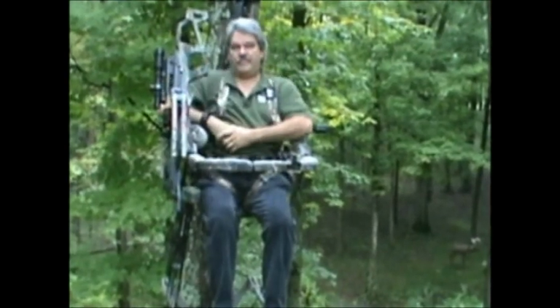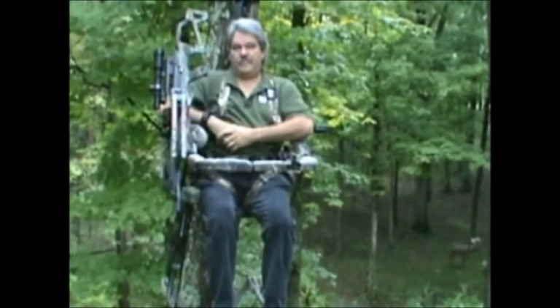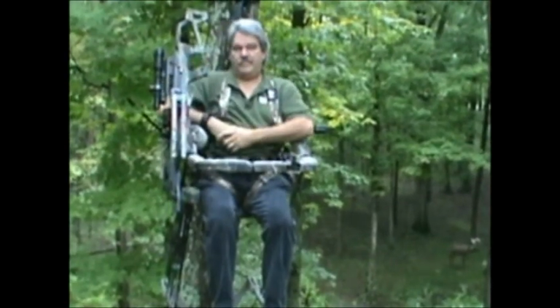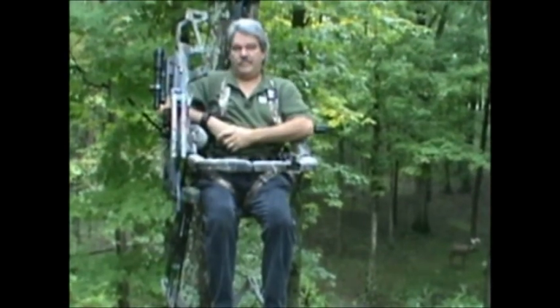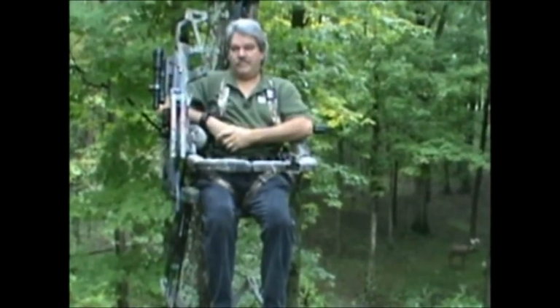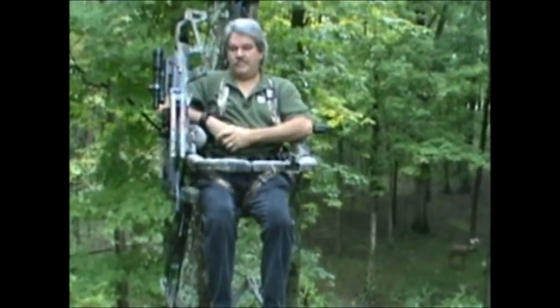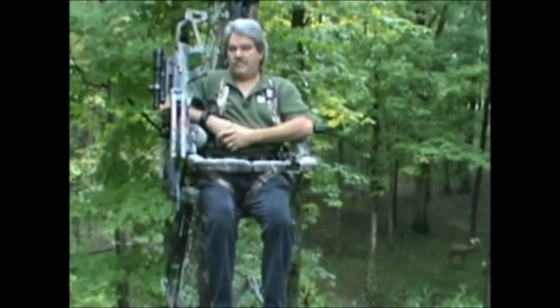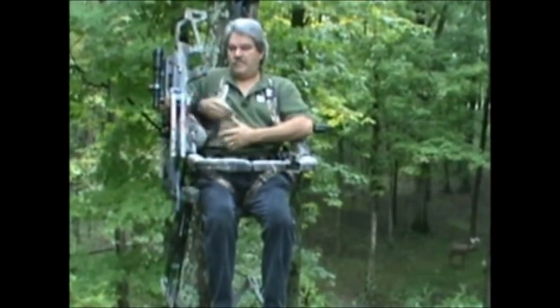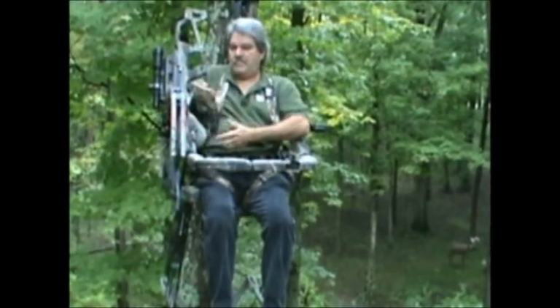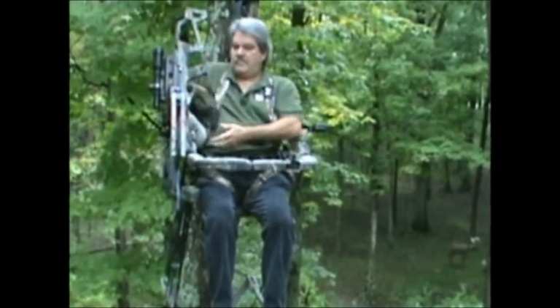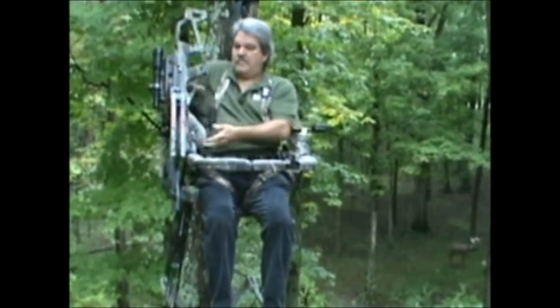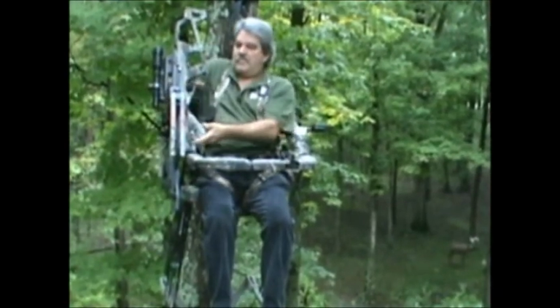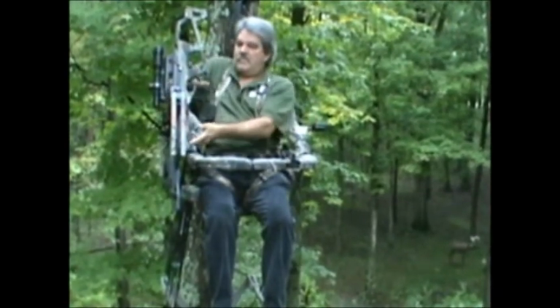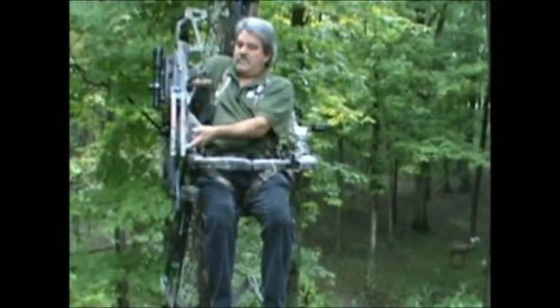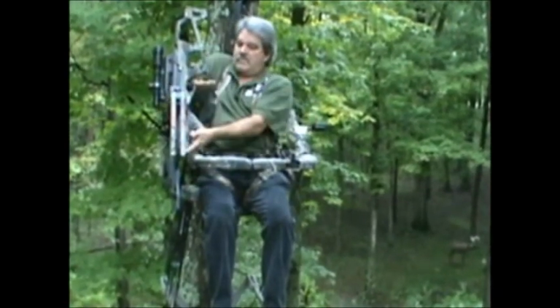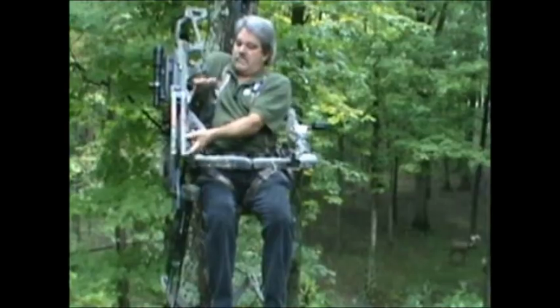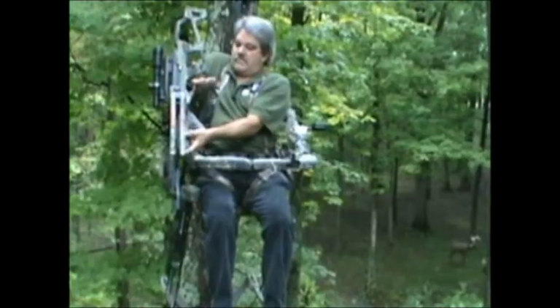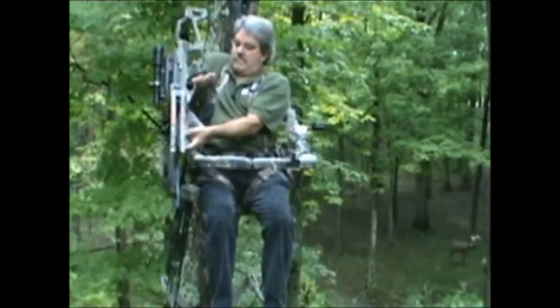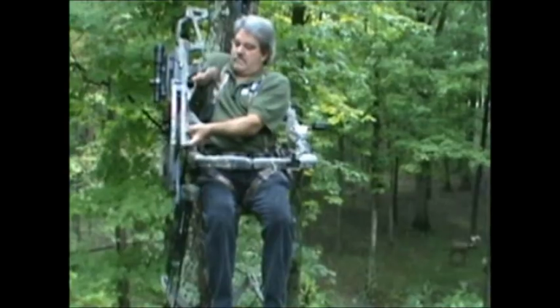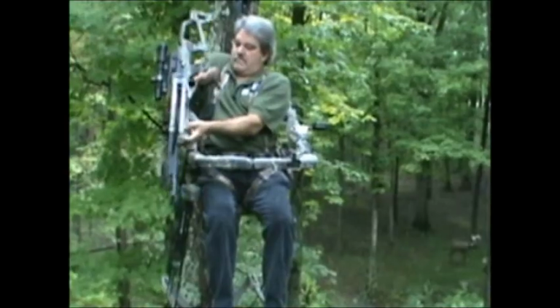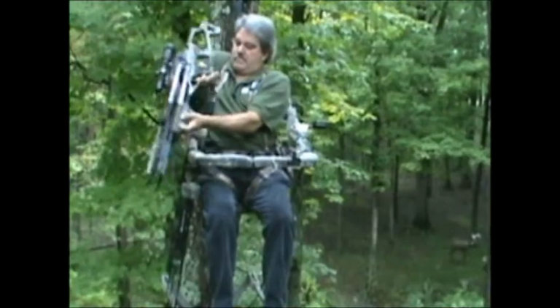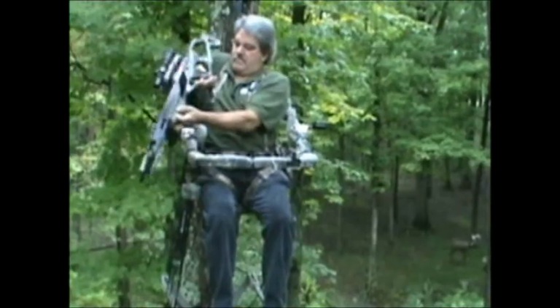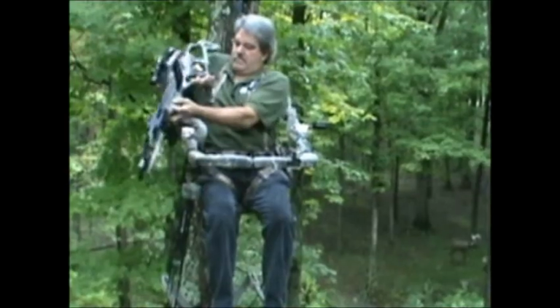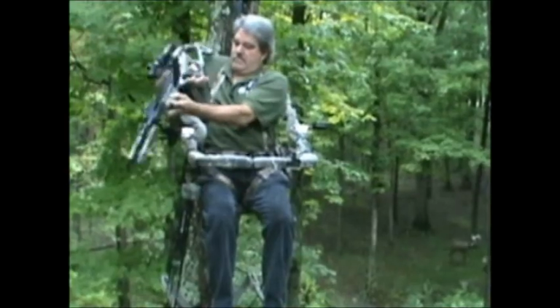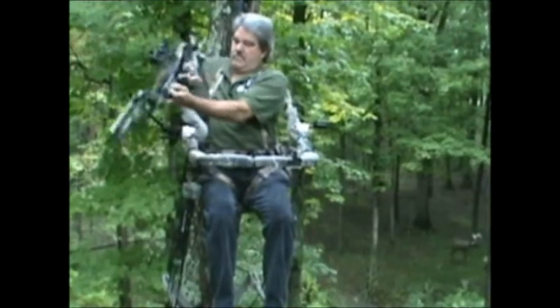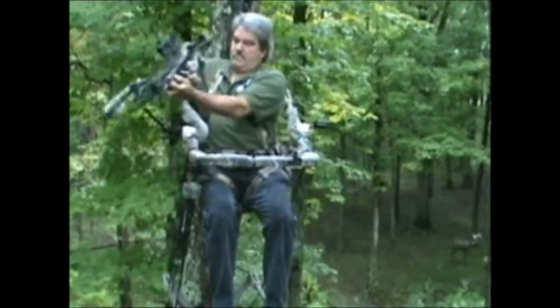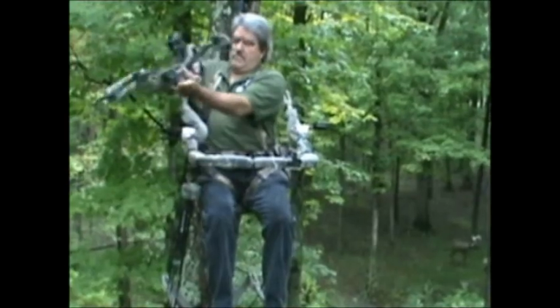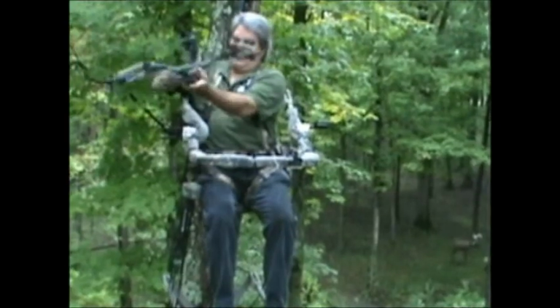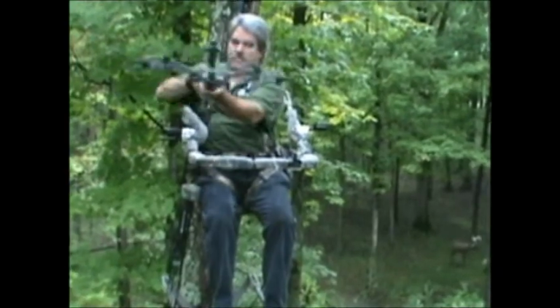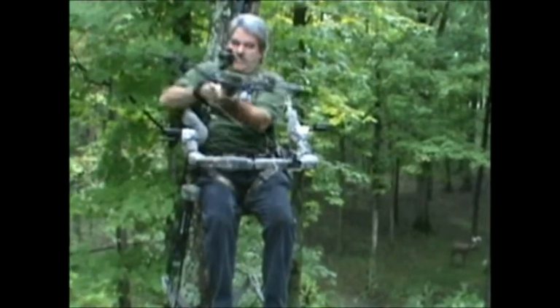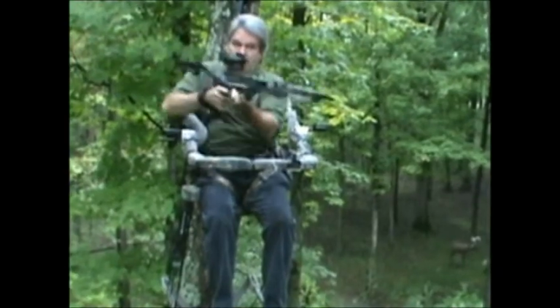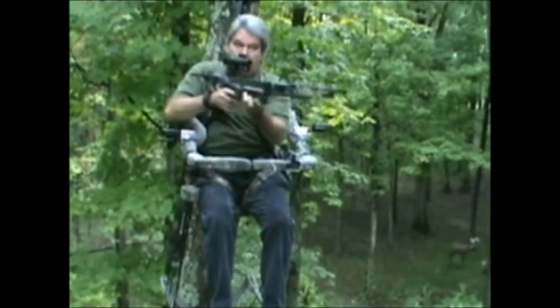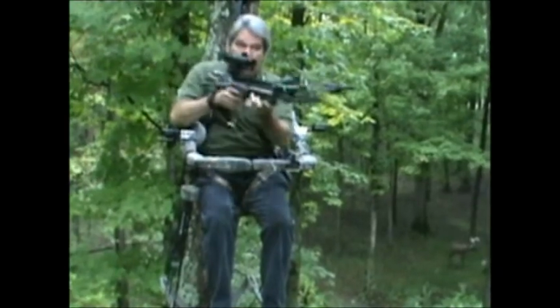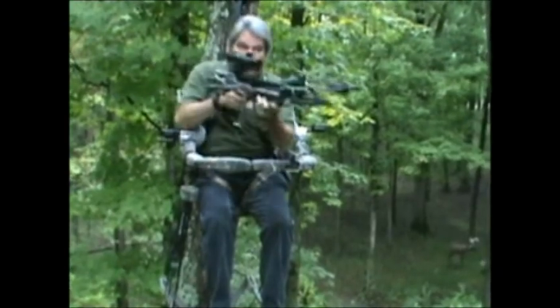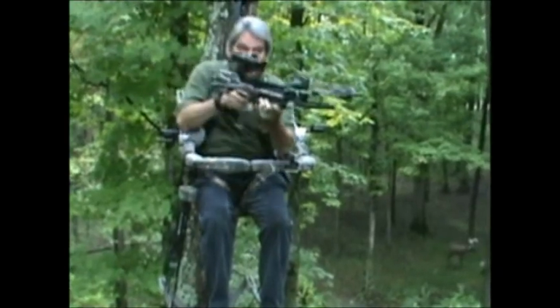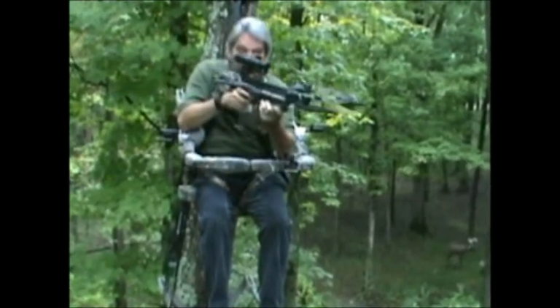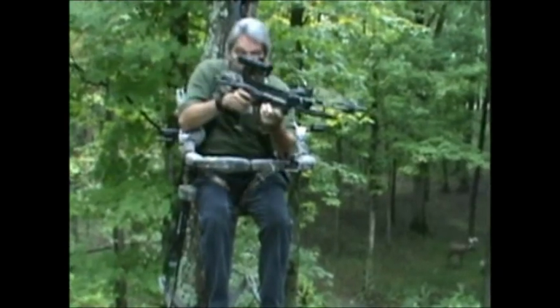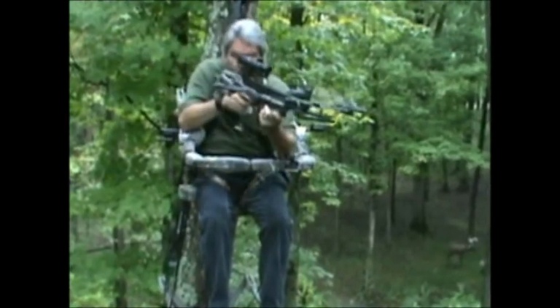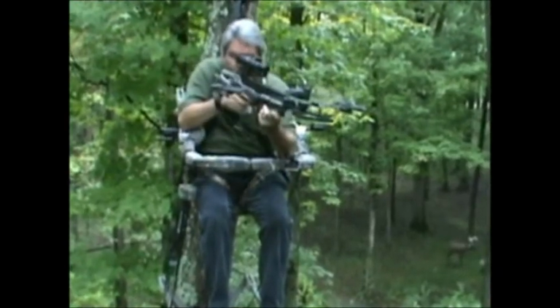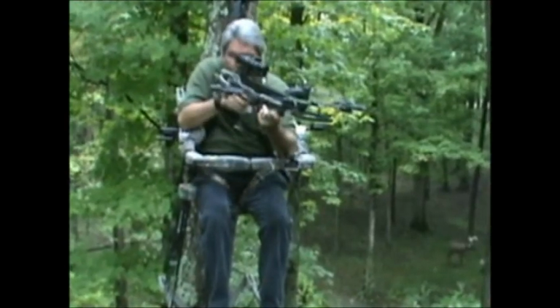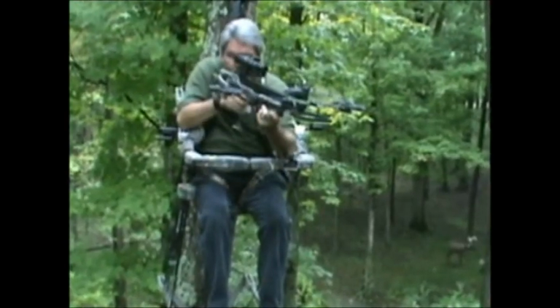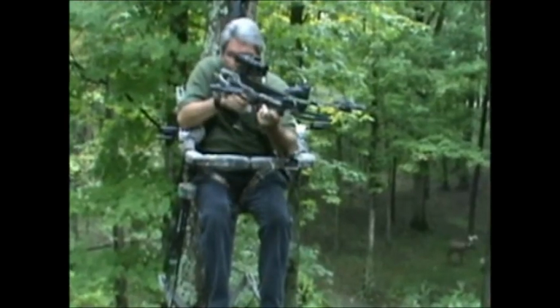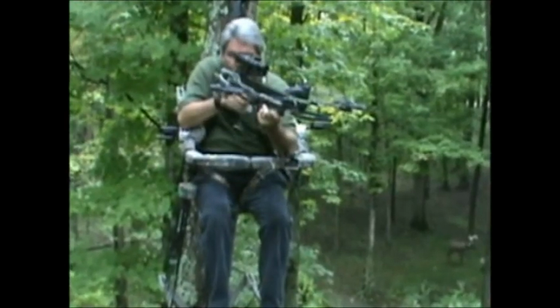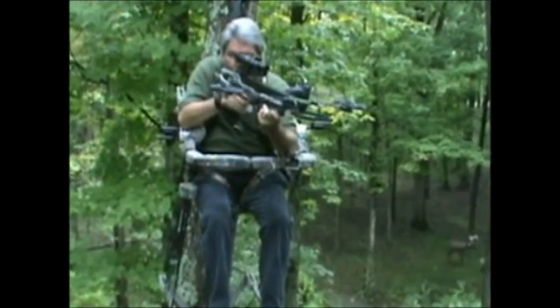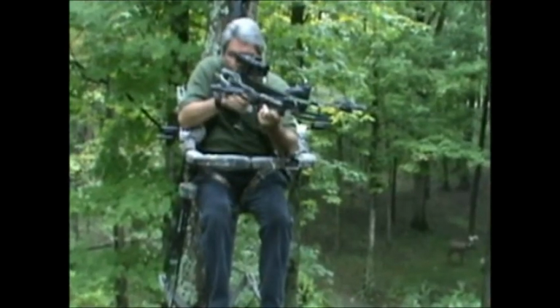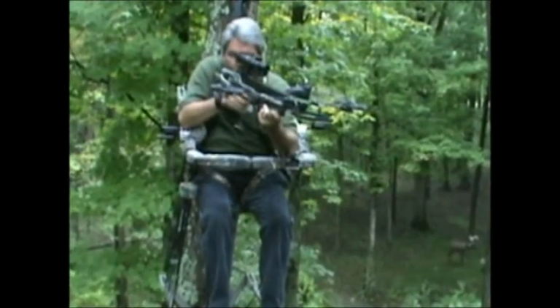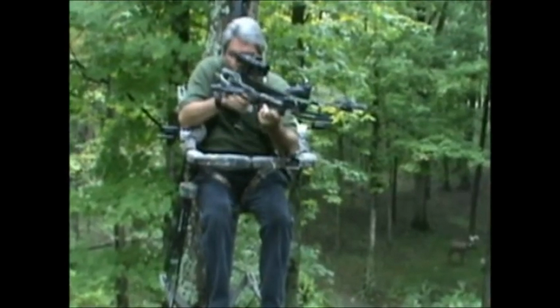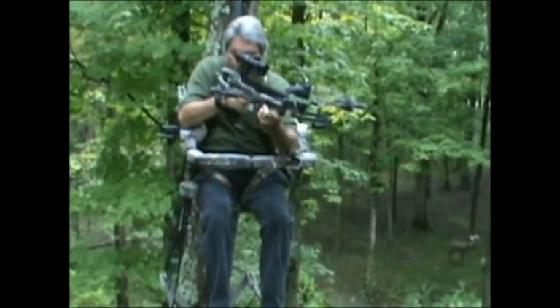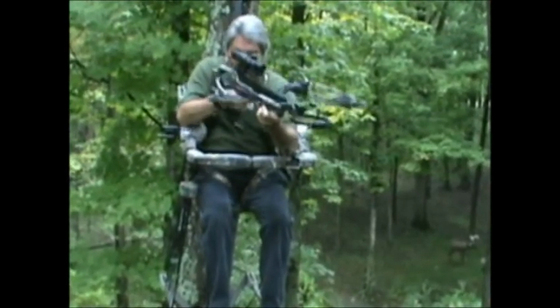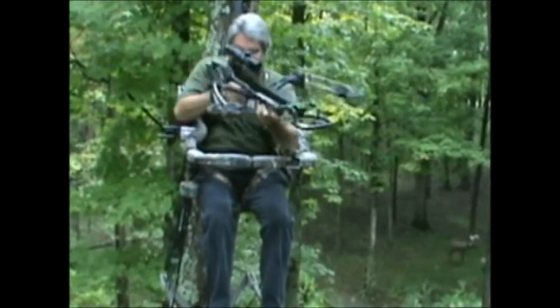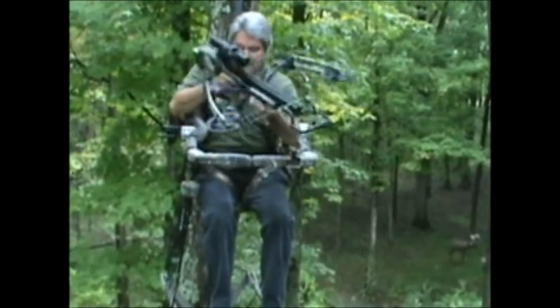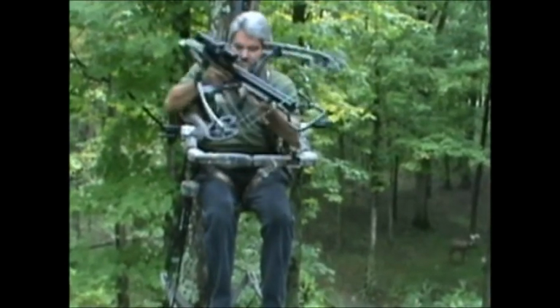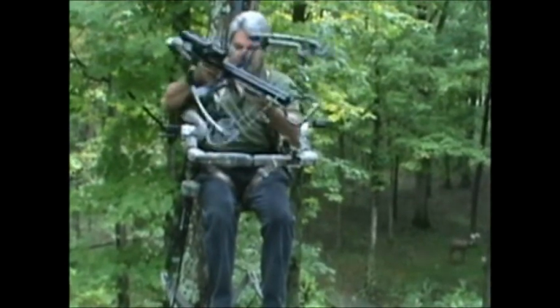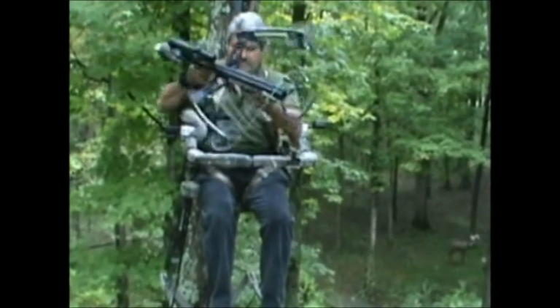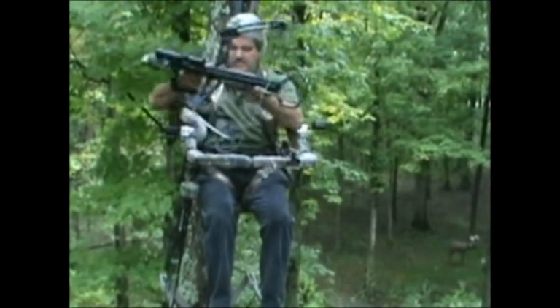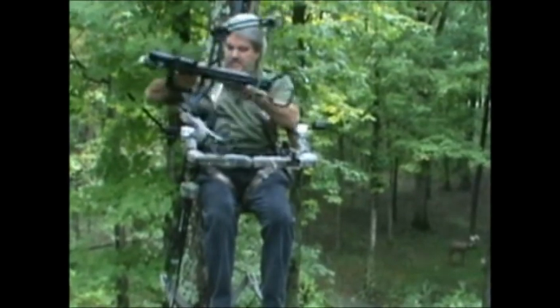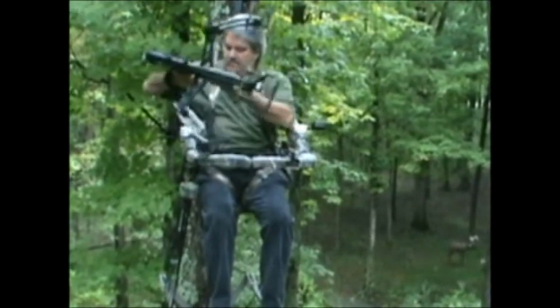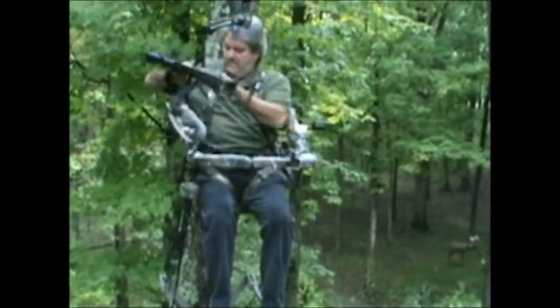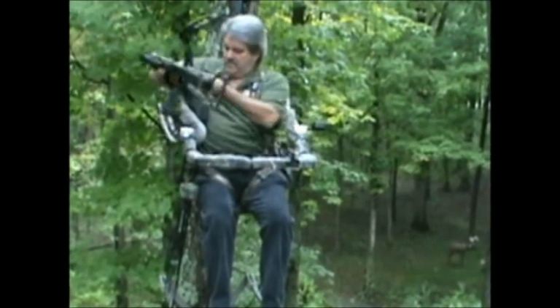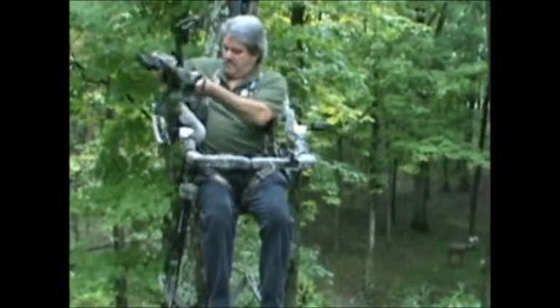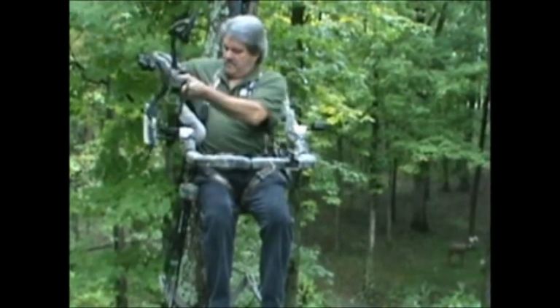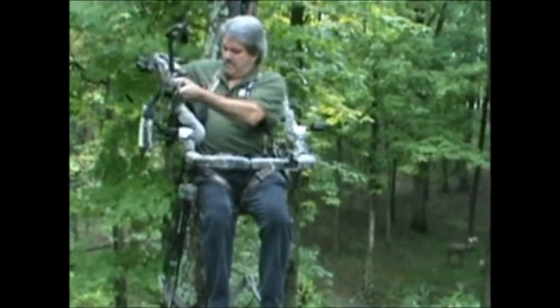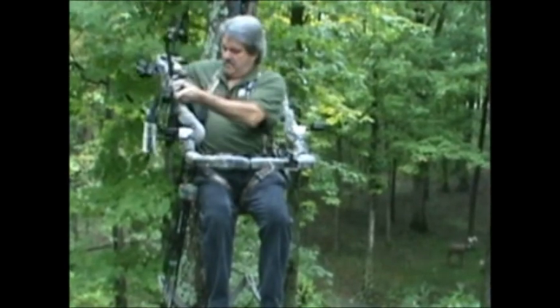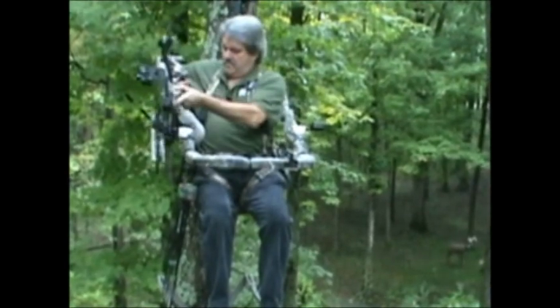Here's a tip for you: put your corn right under your tree stand. That way the bow is already pointed down — all you've got to do is pull the trigger.